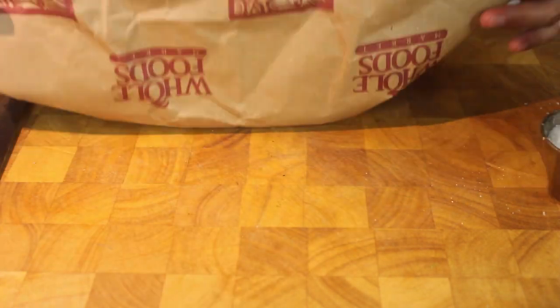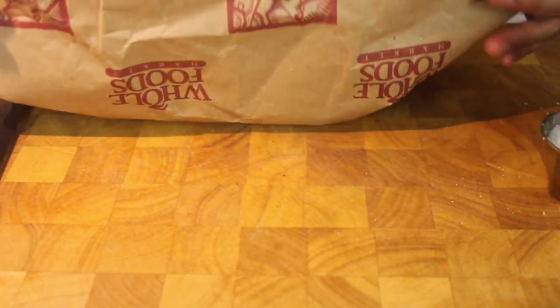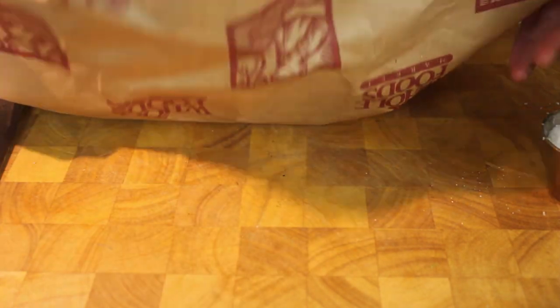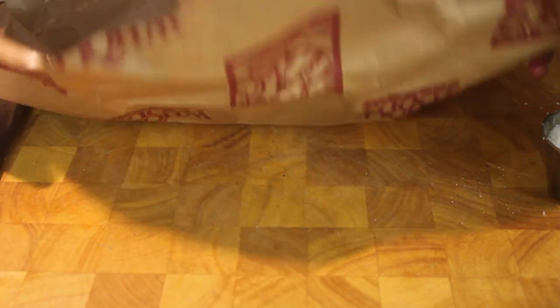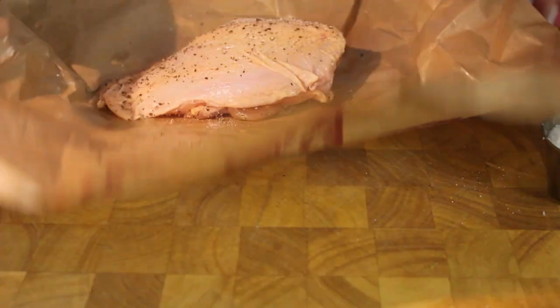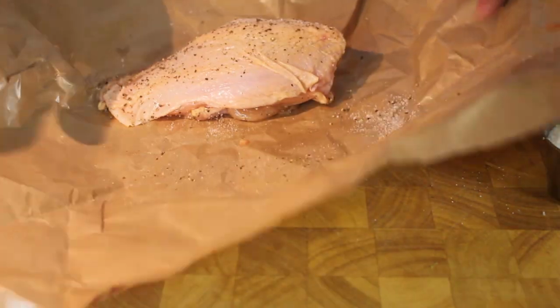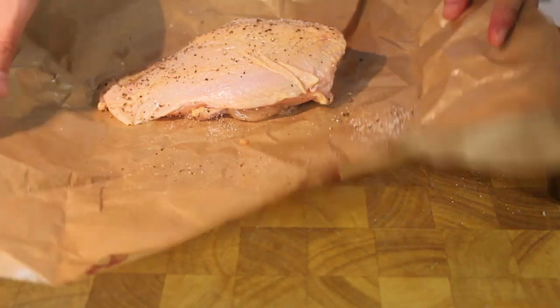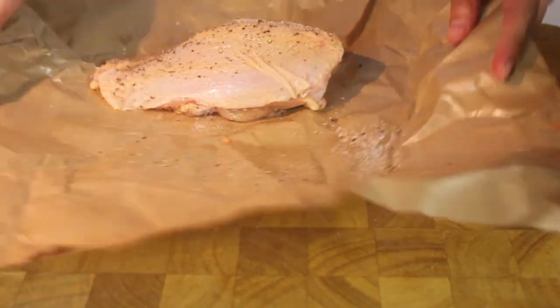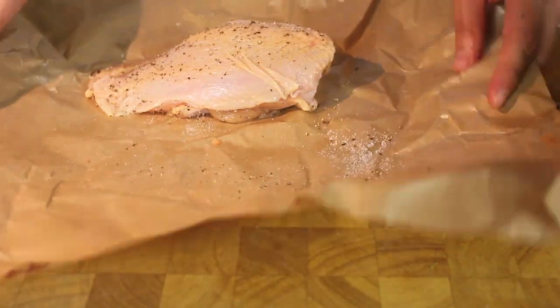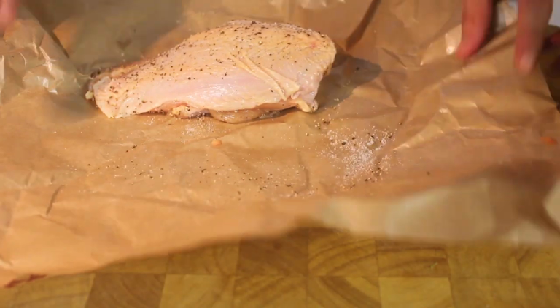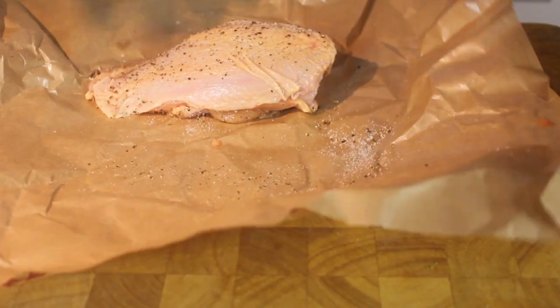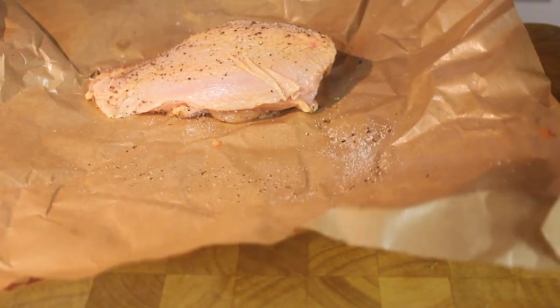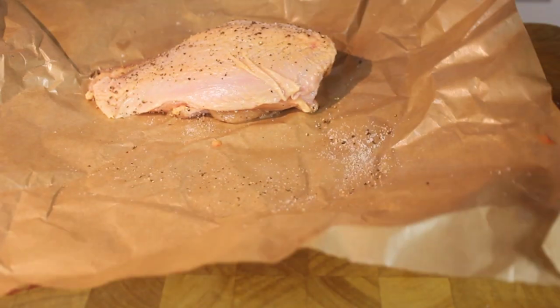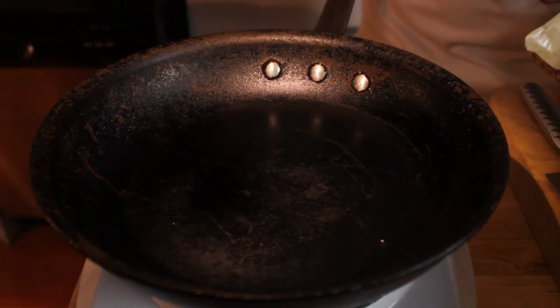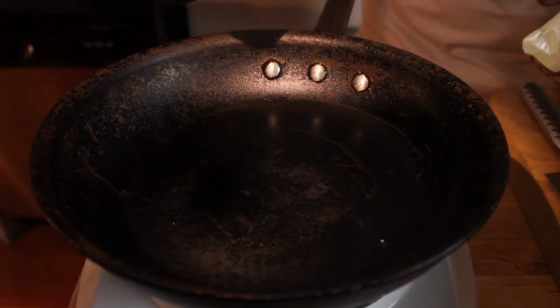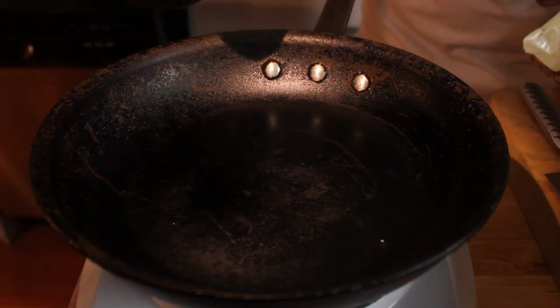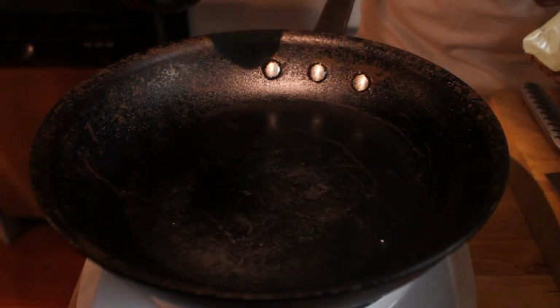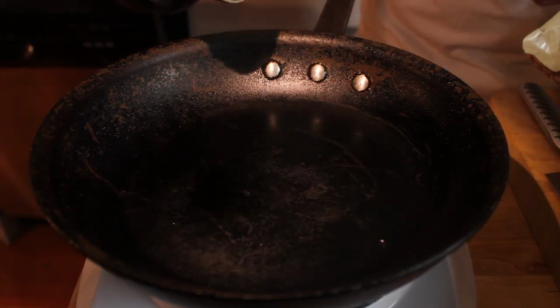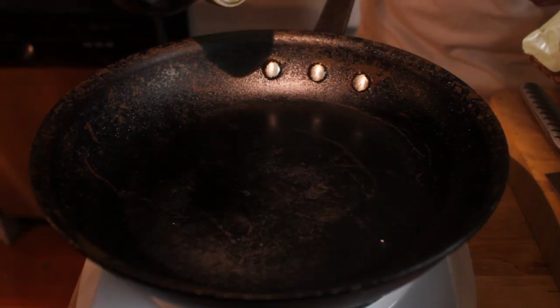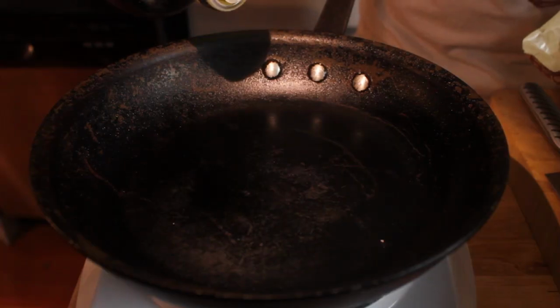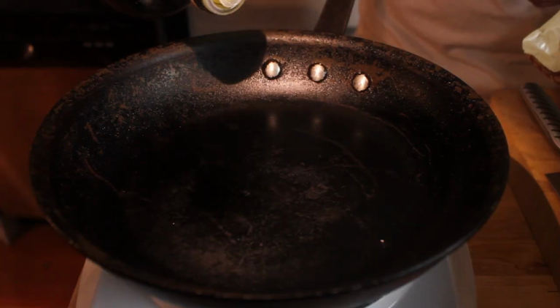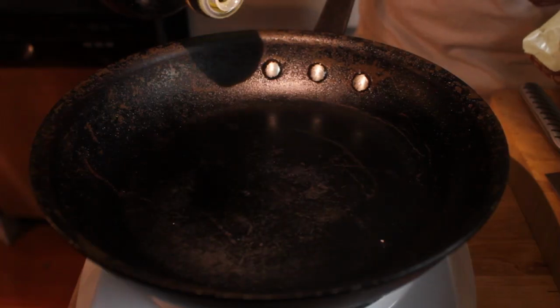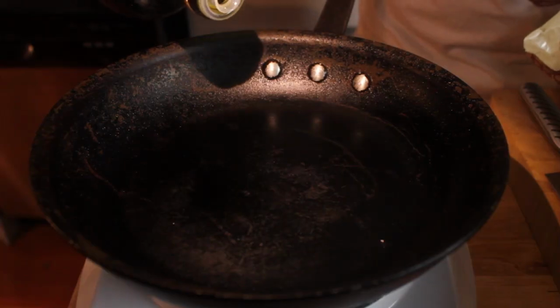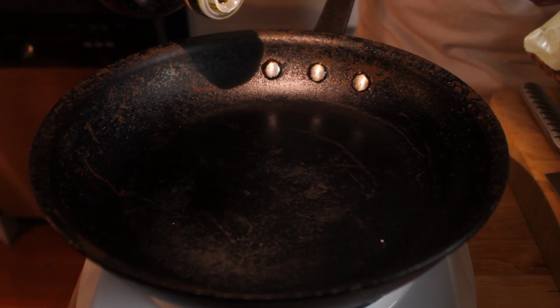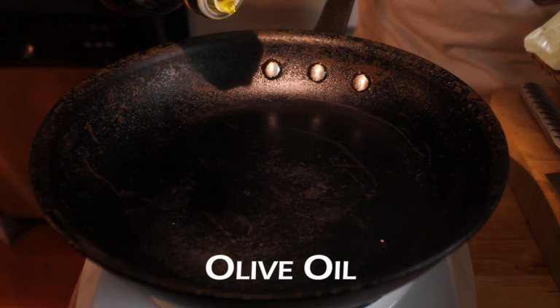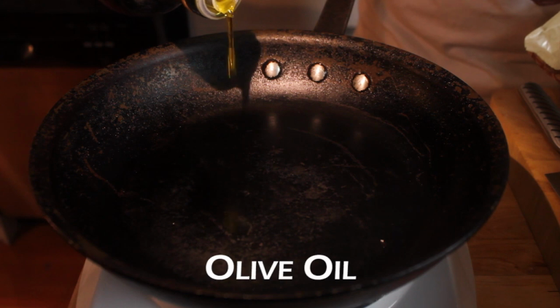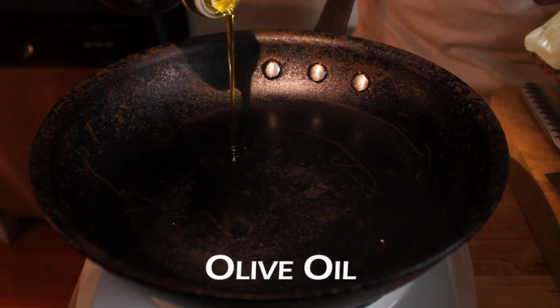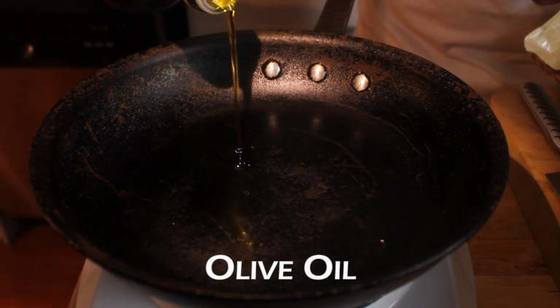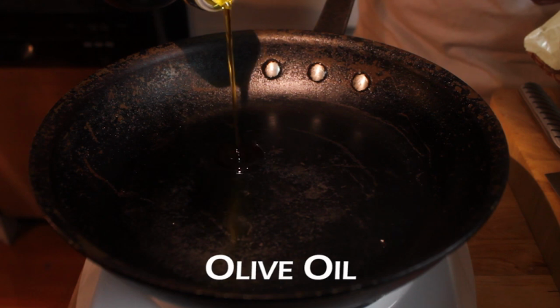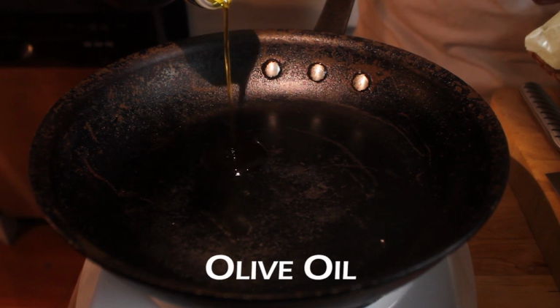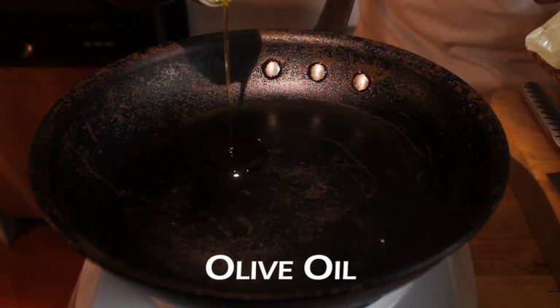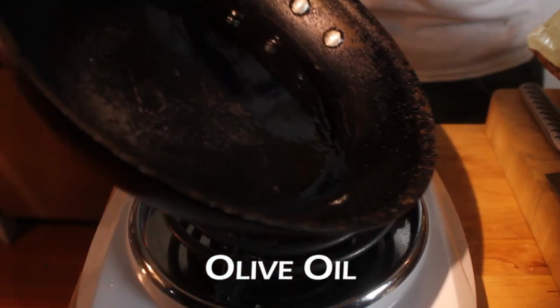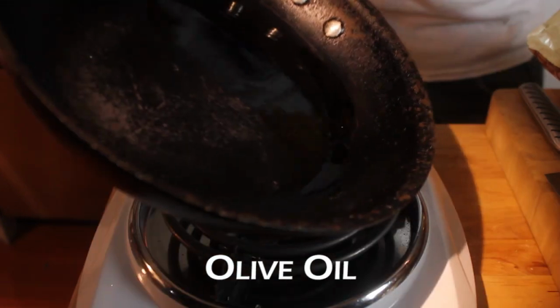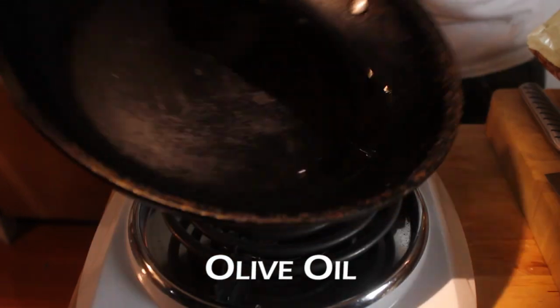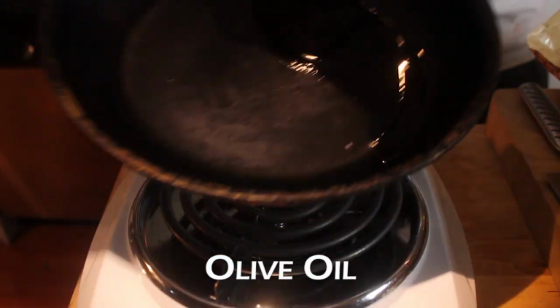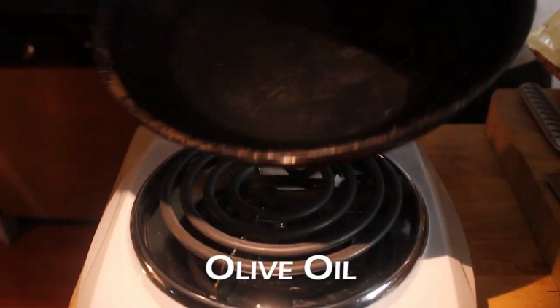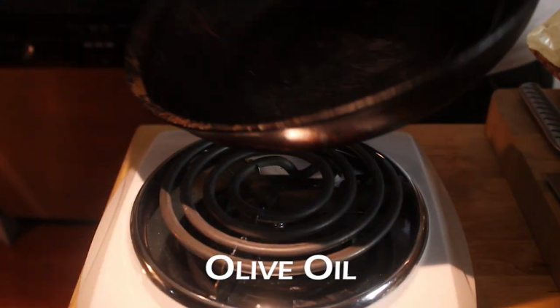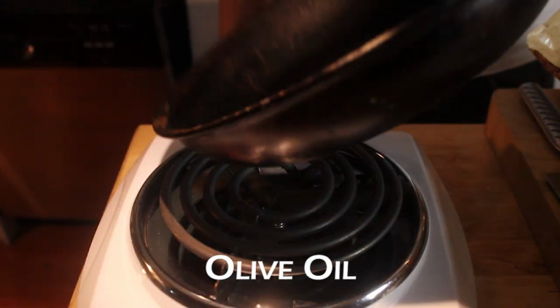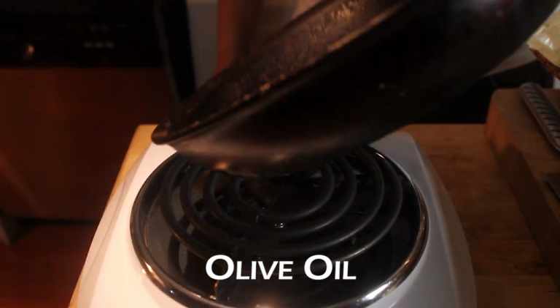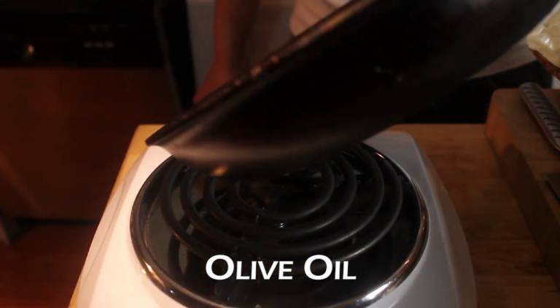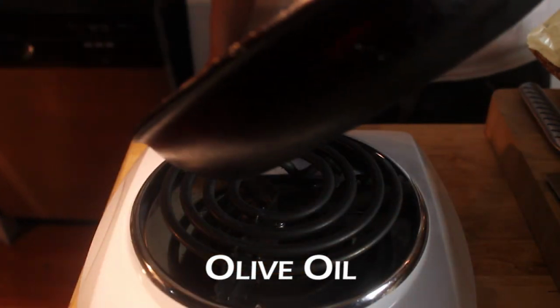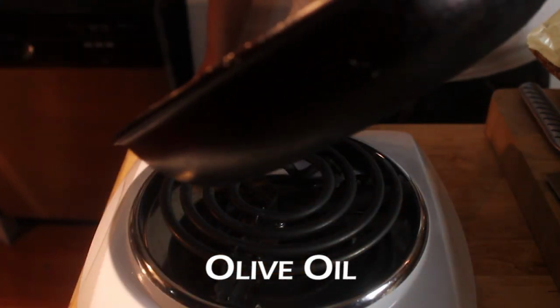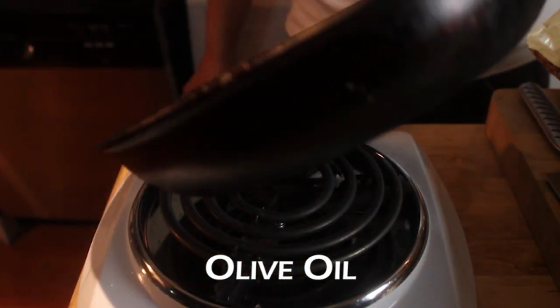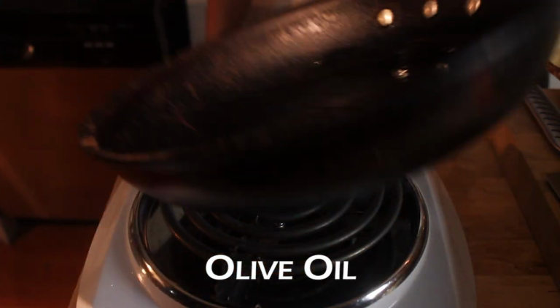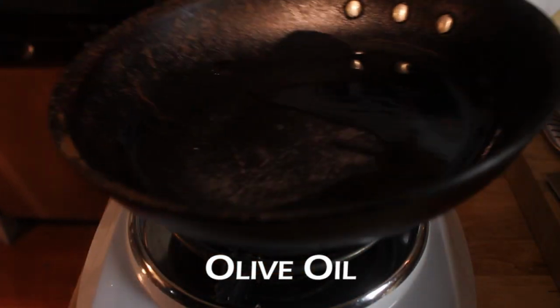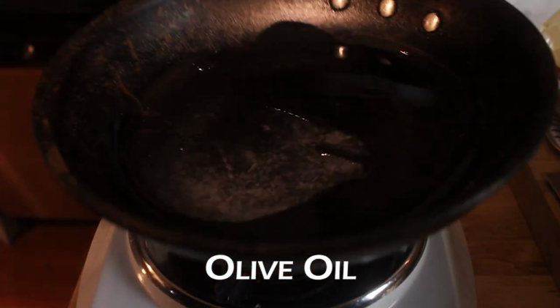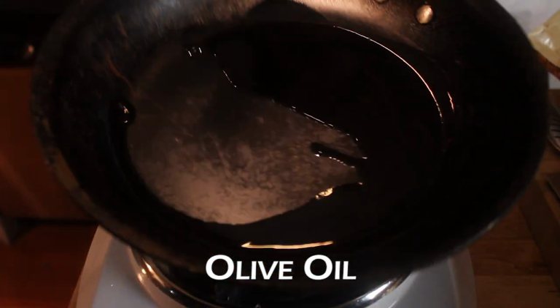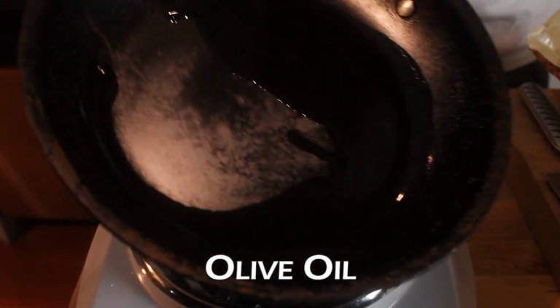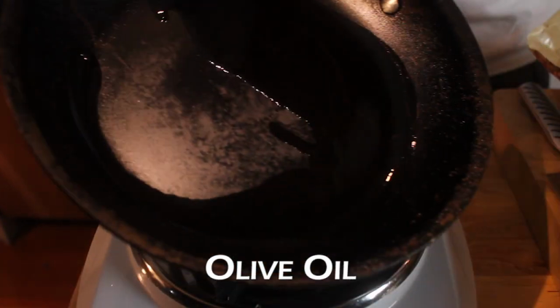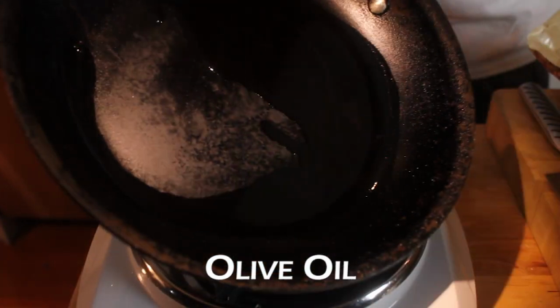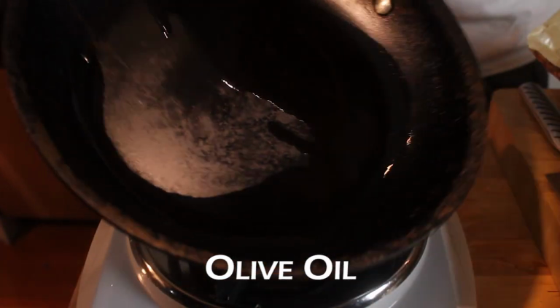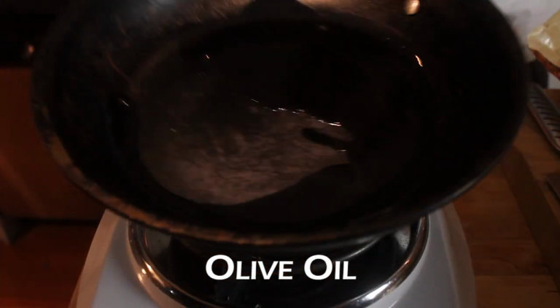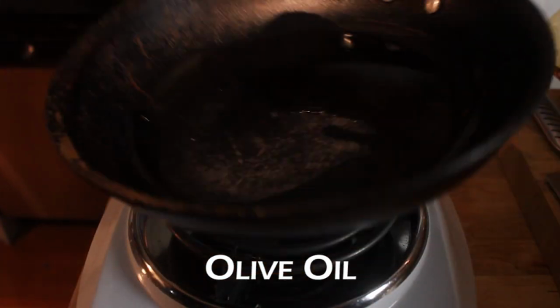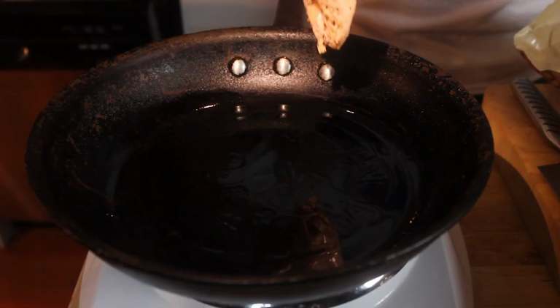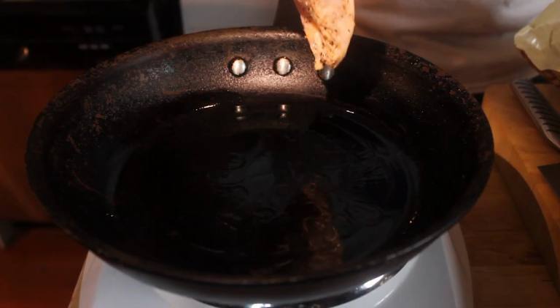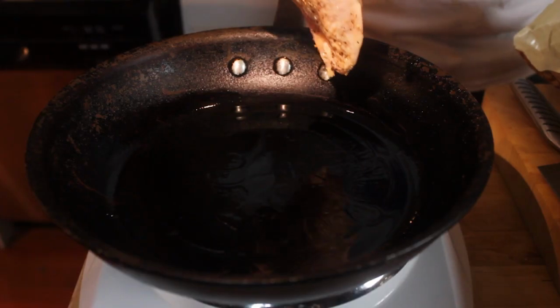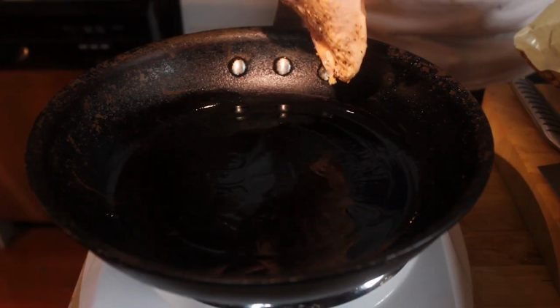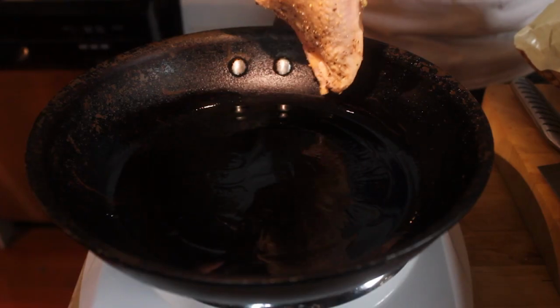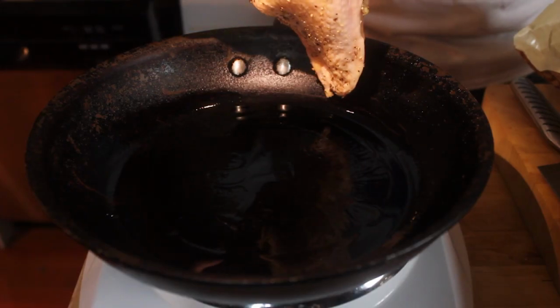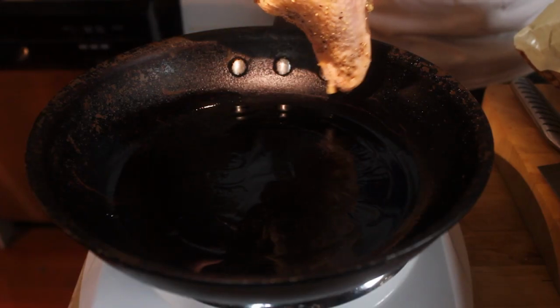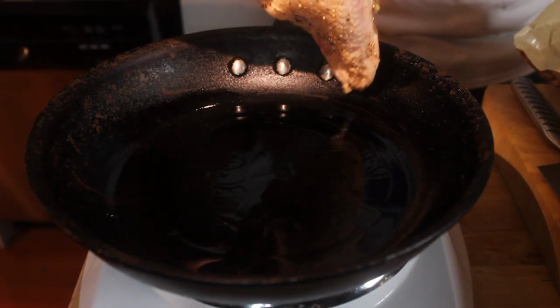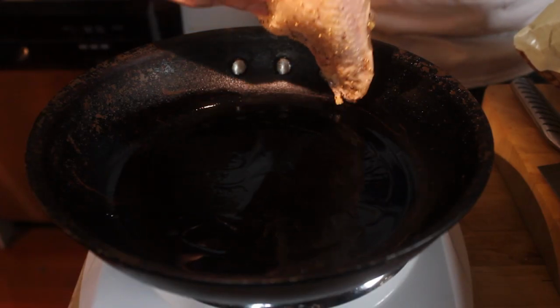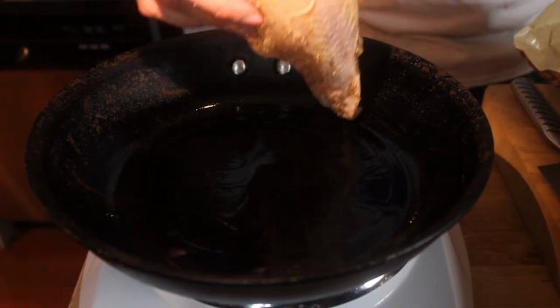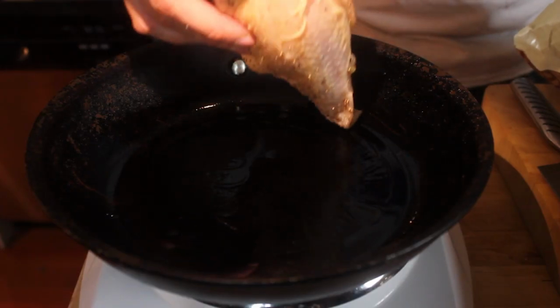Here's a skillet on medium-high heat. Put the chicken in, skin side down.